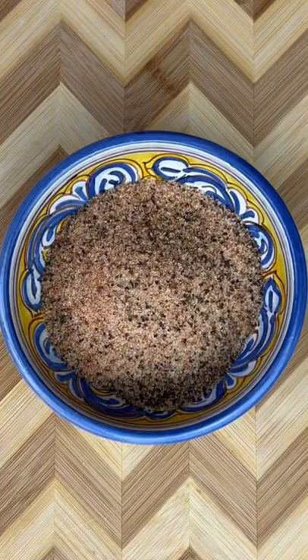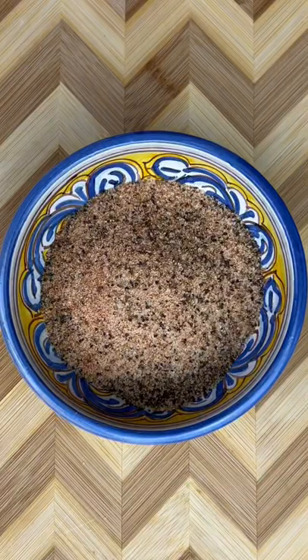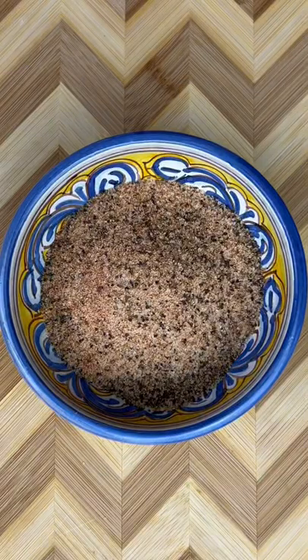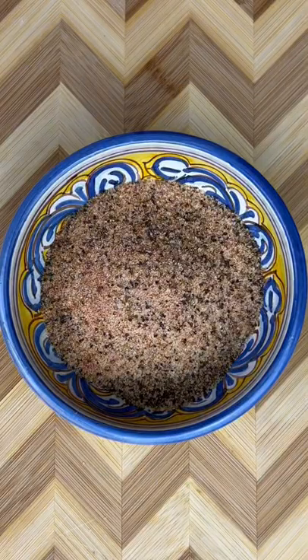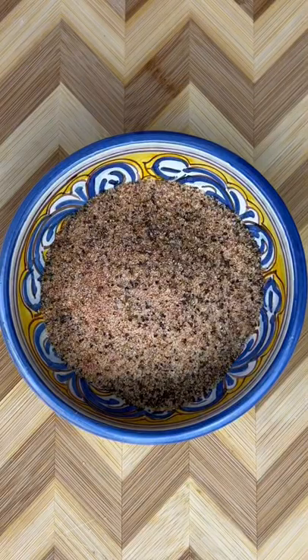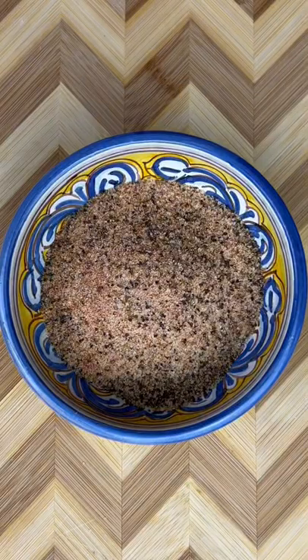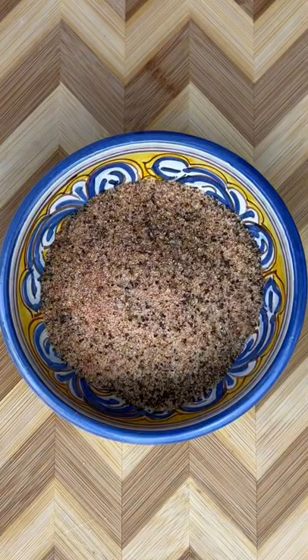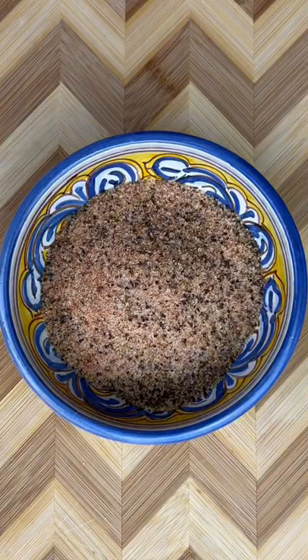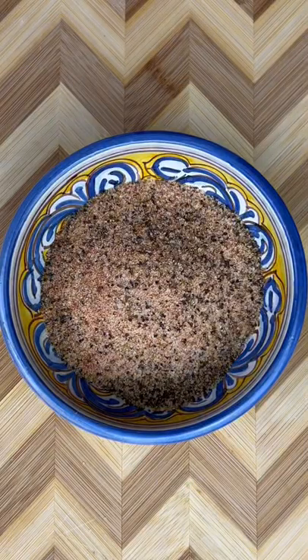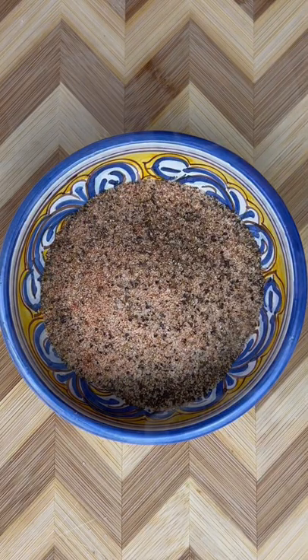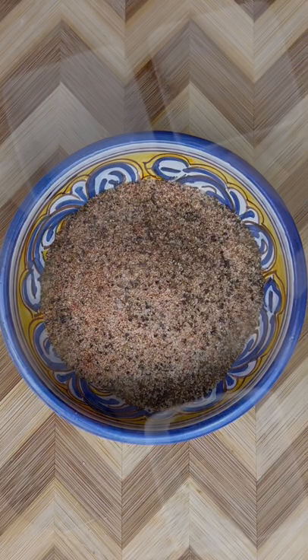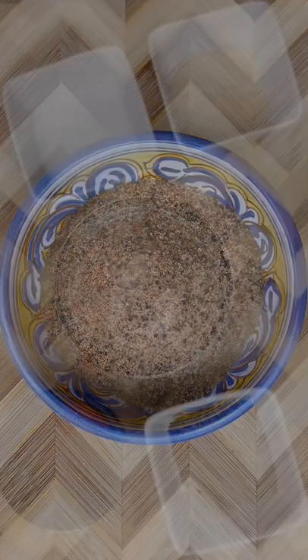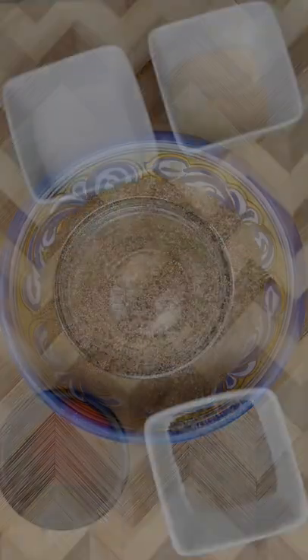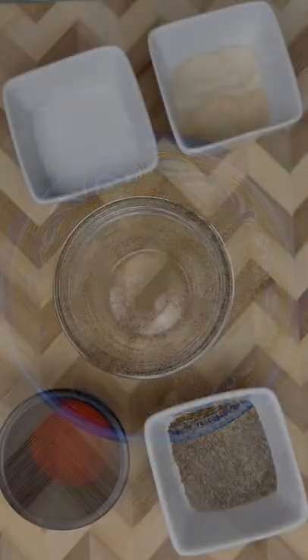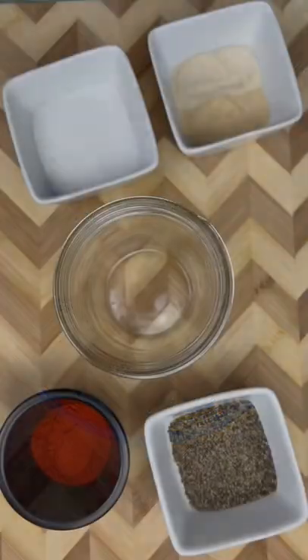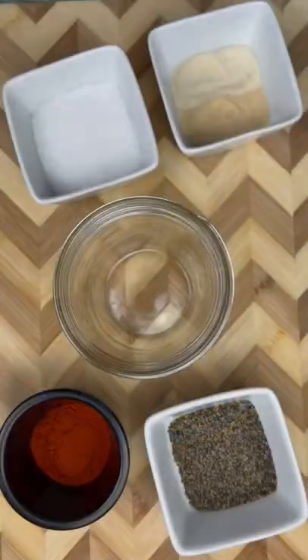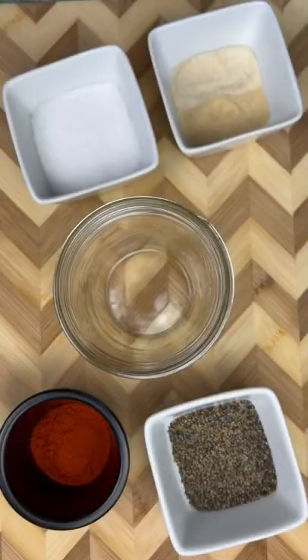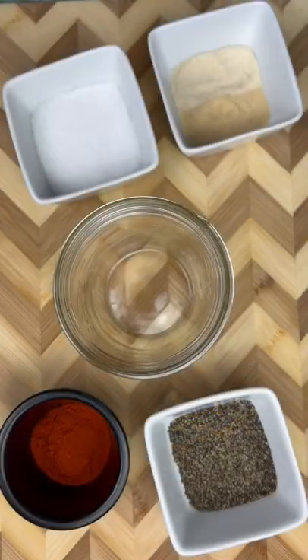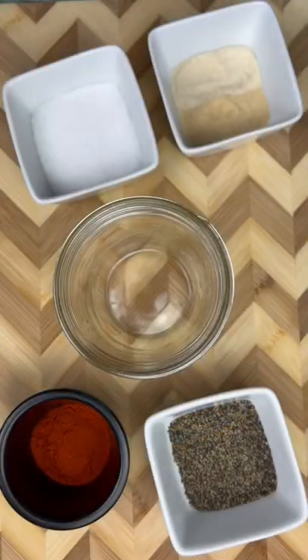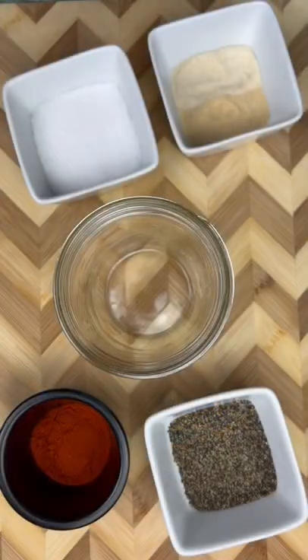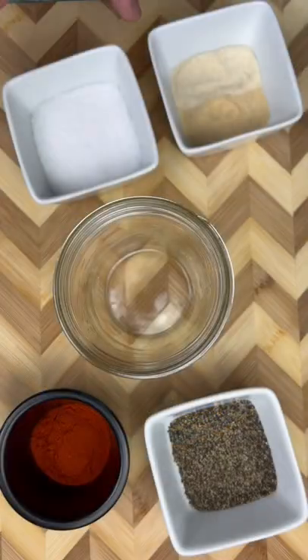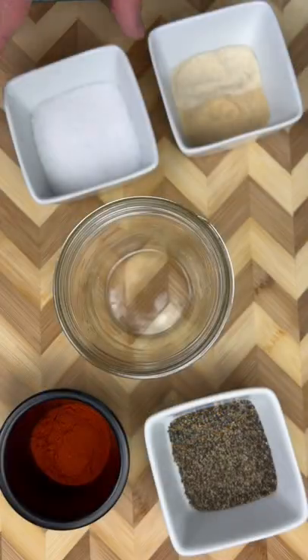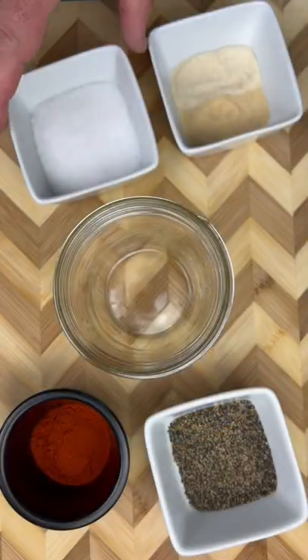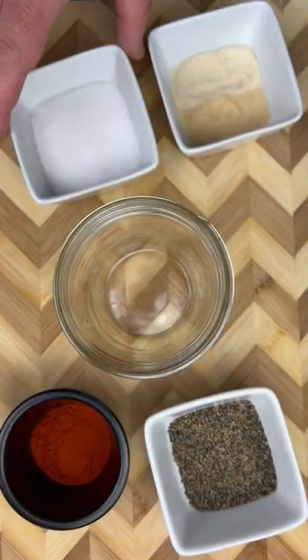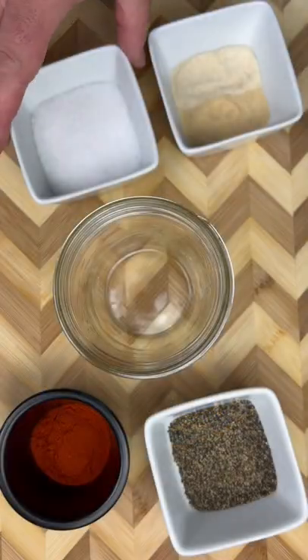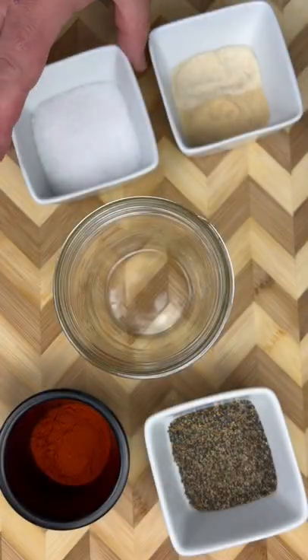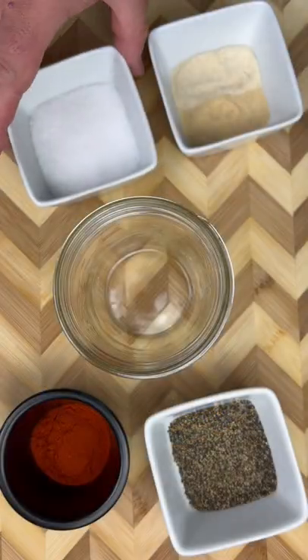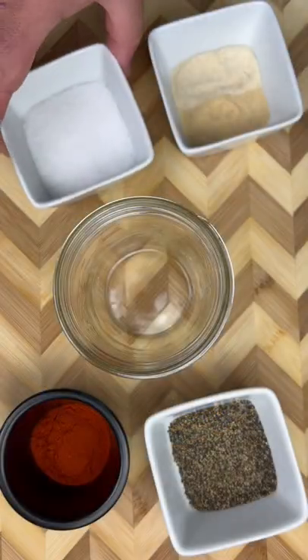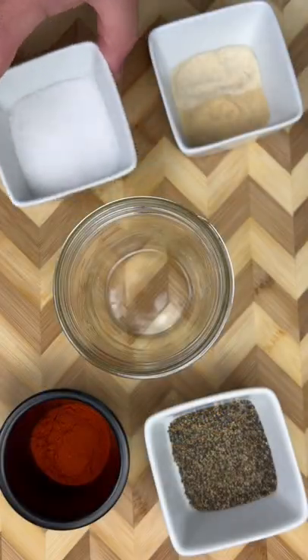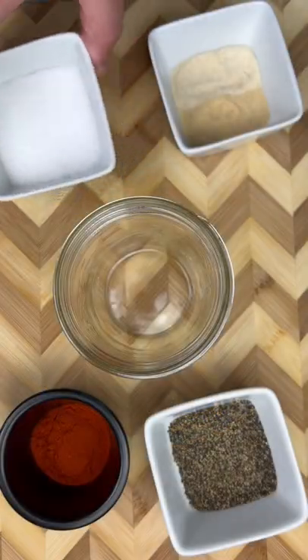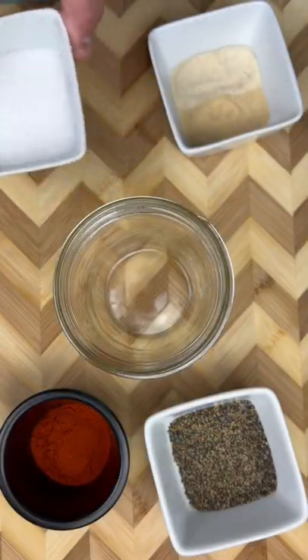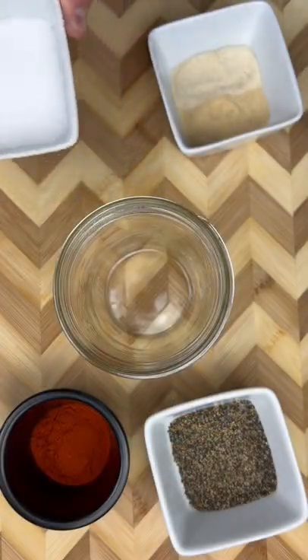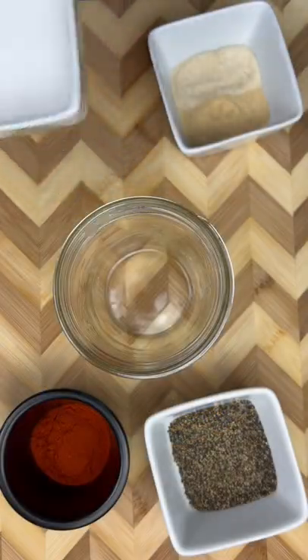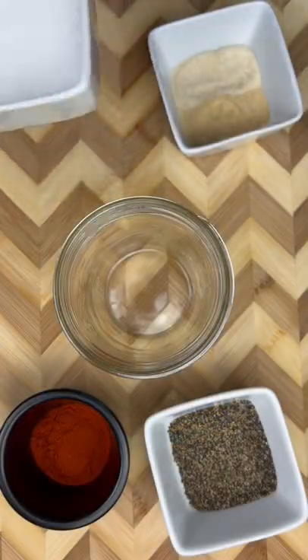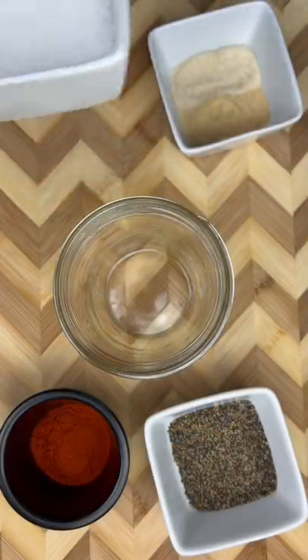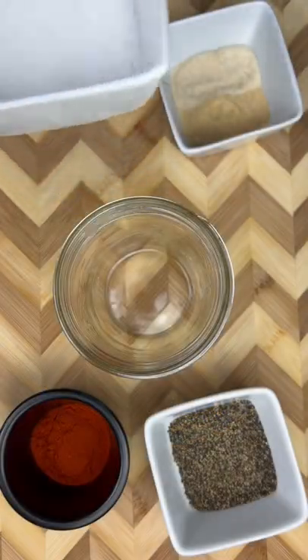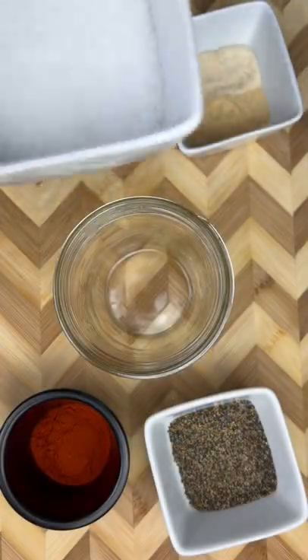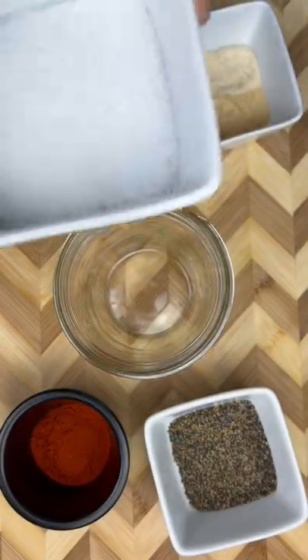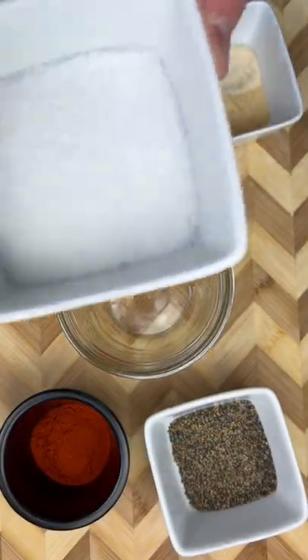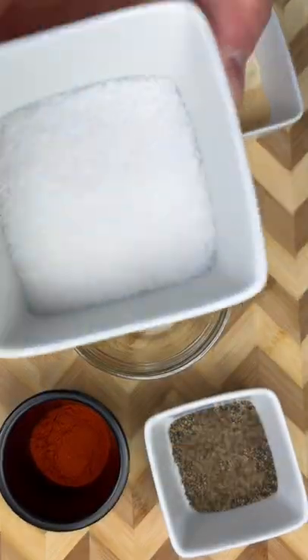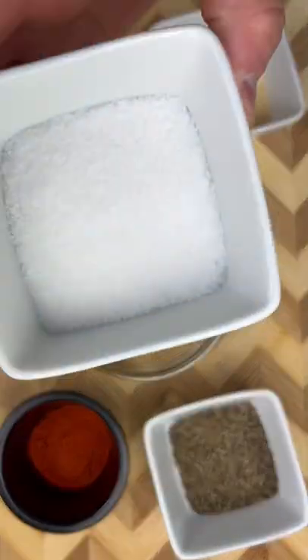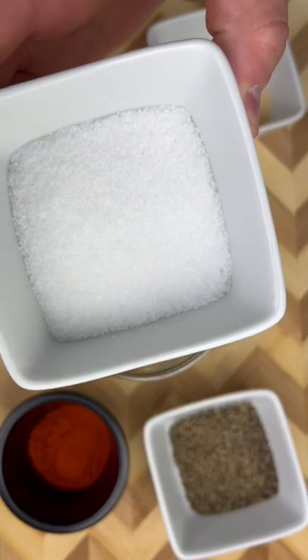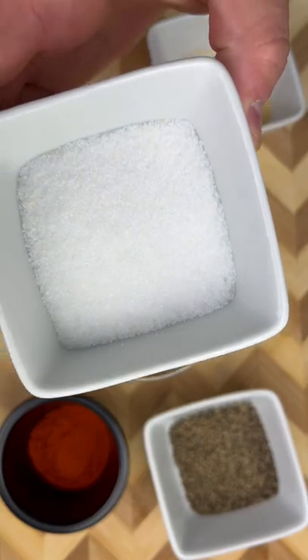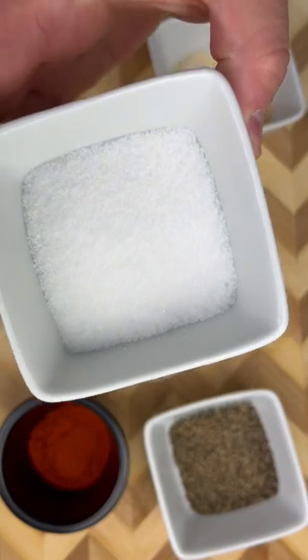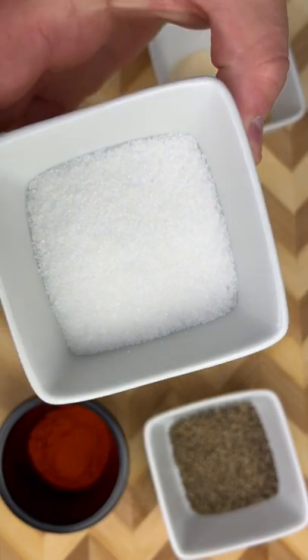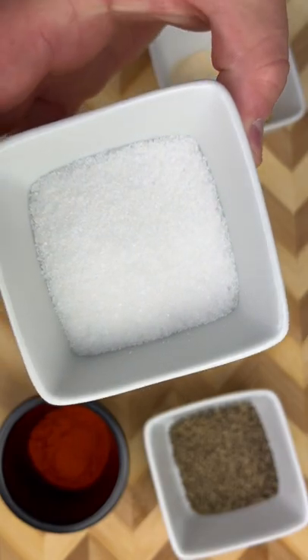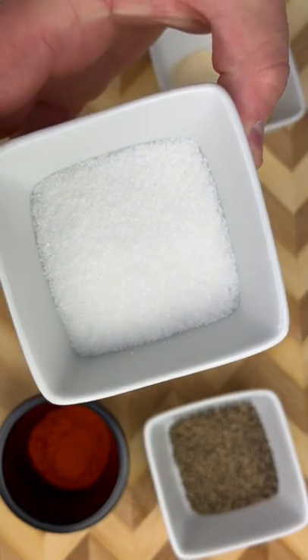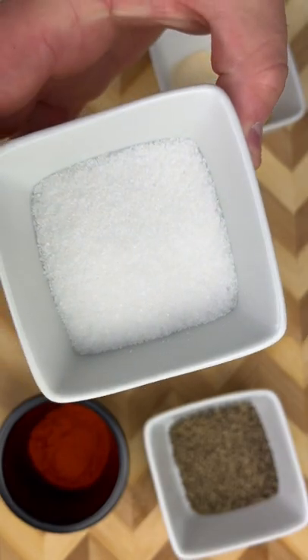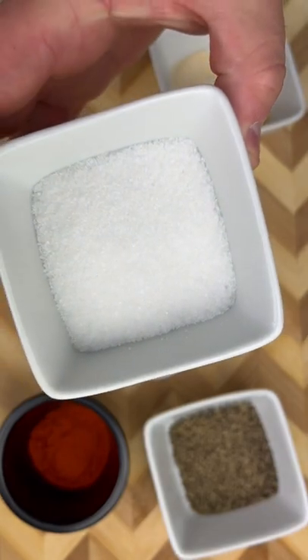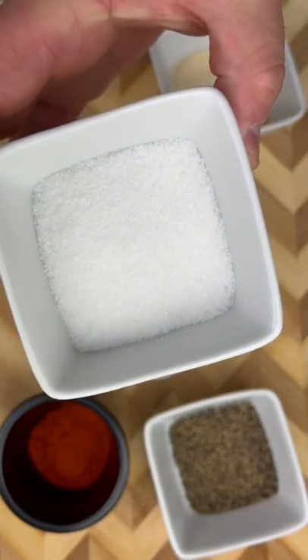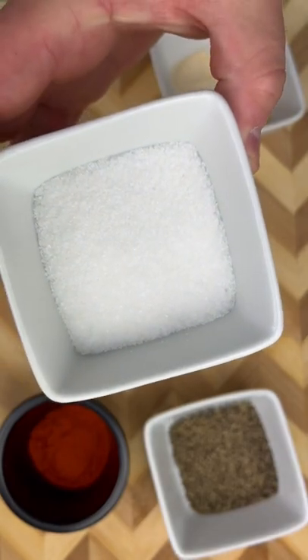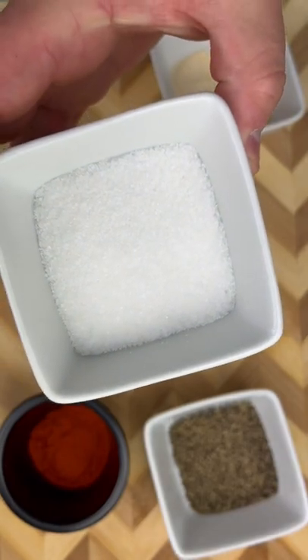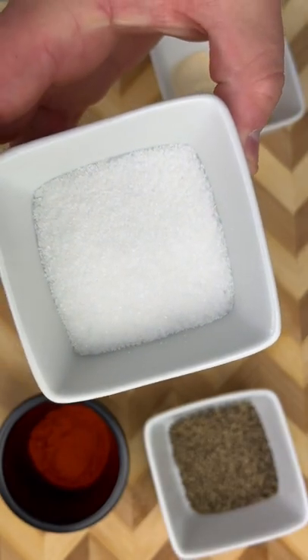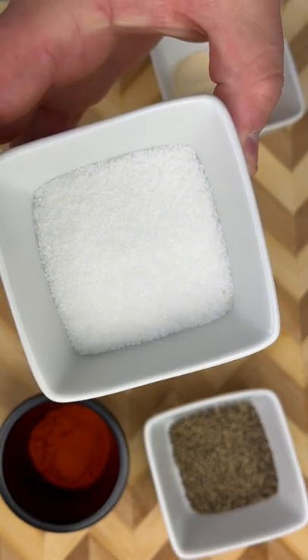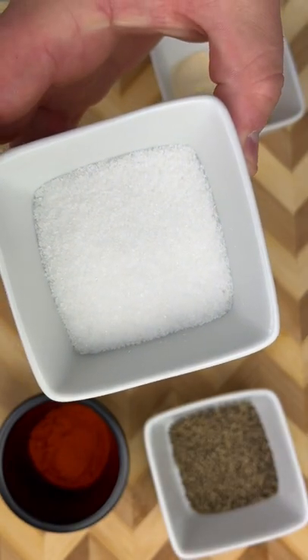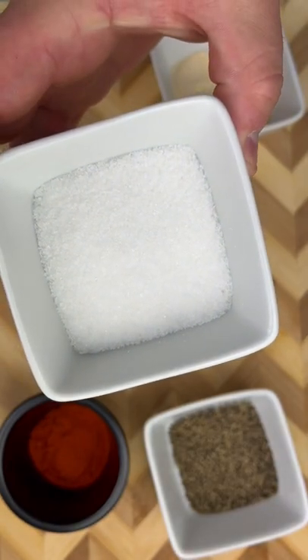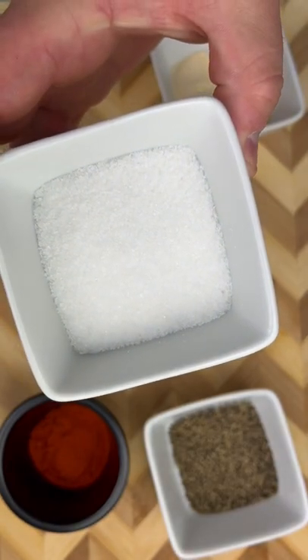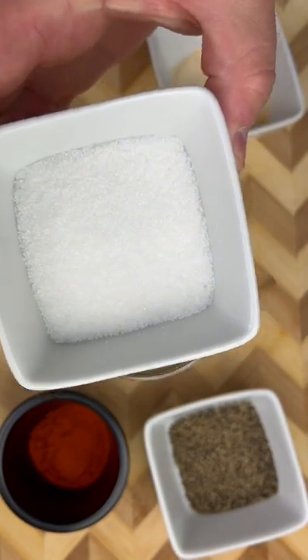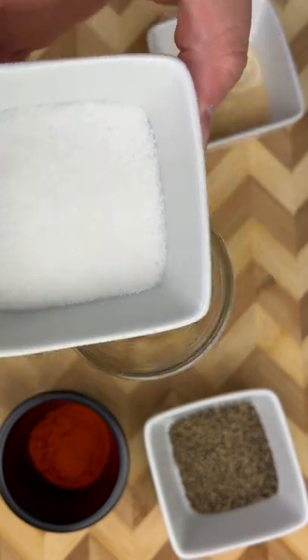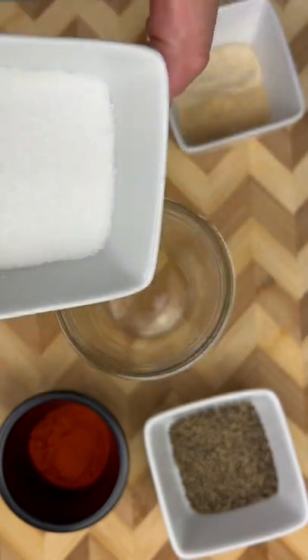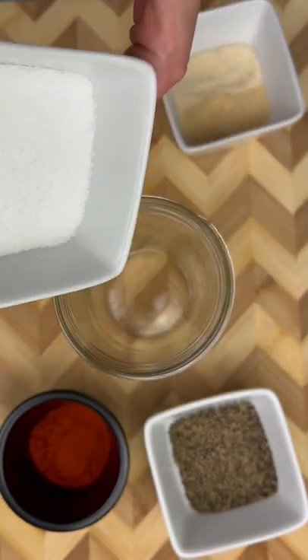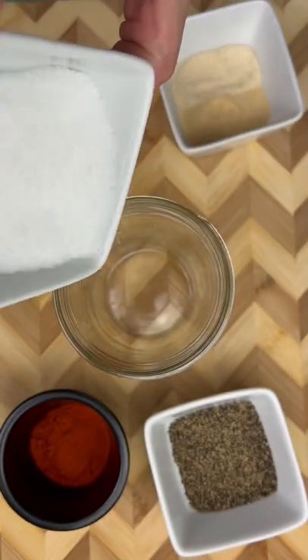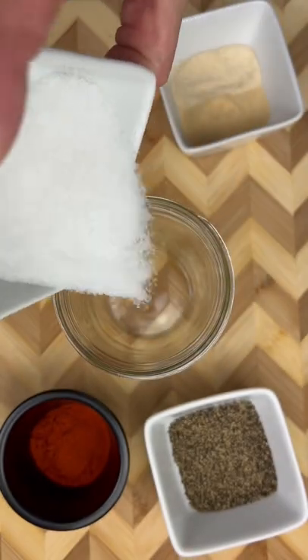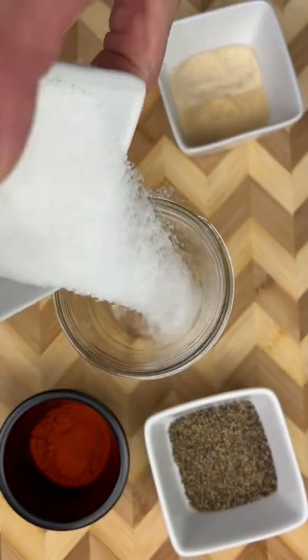Seasoning Salt. There's no need to go buy this one — you probably have everything in your pantry already. I'll show you.